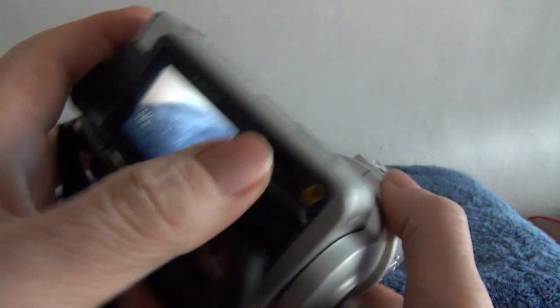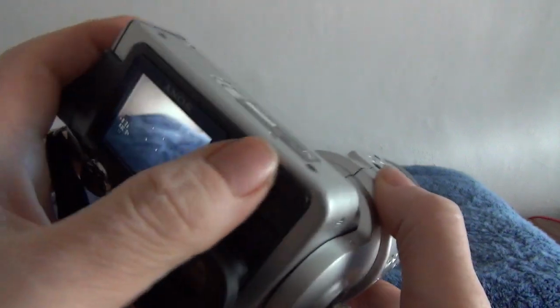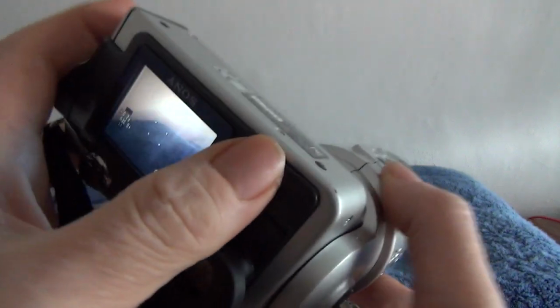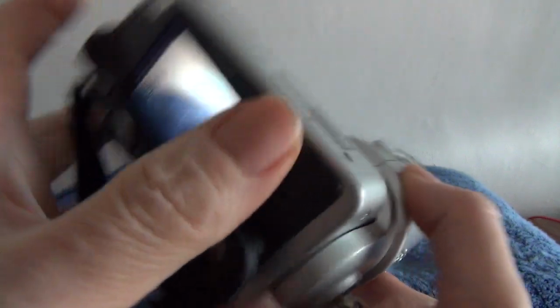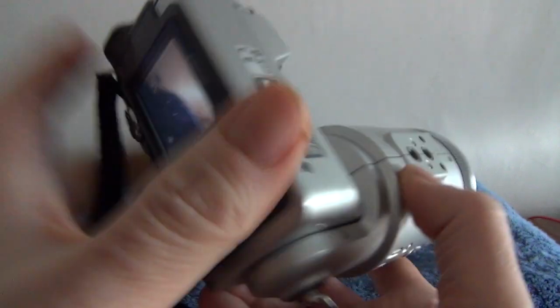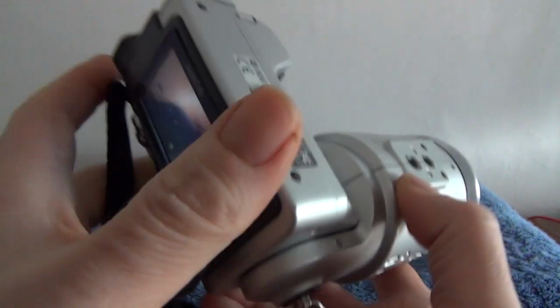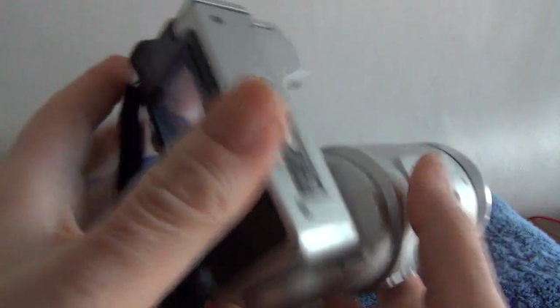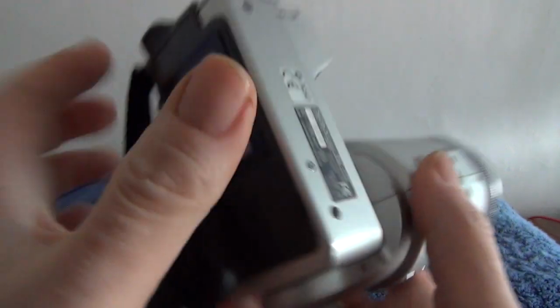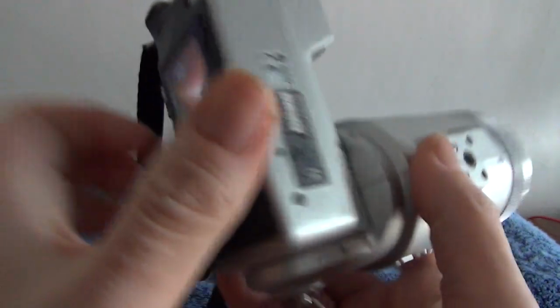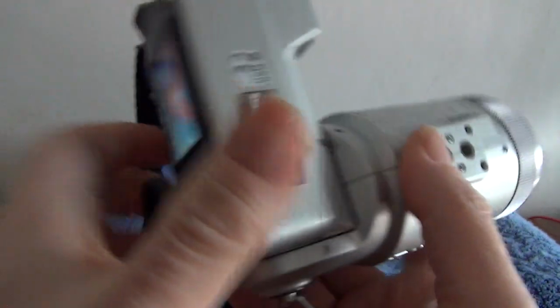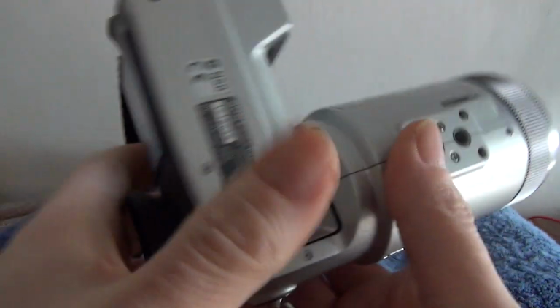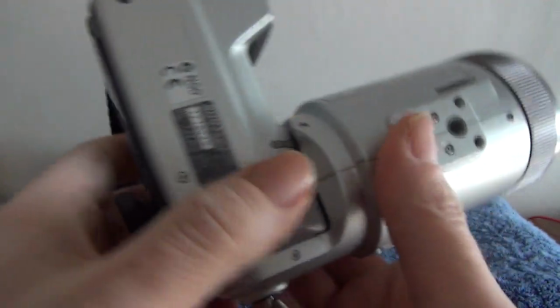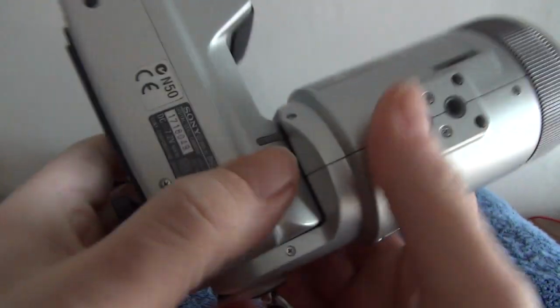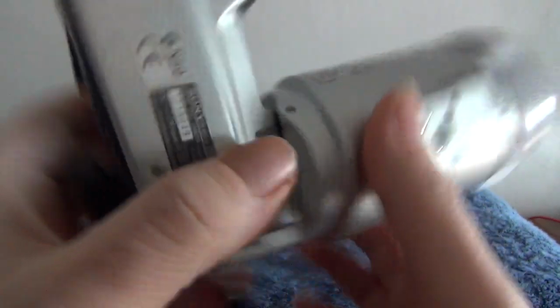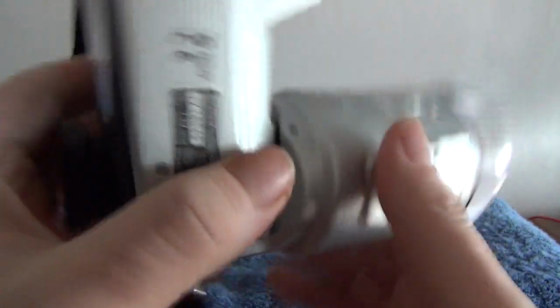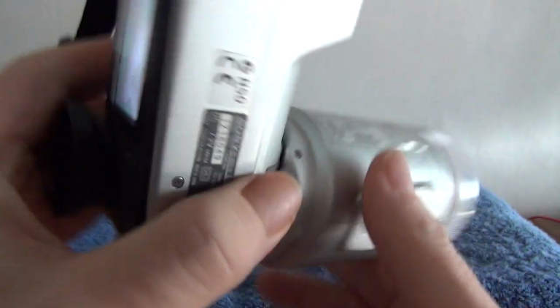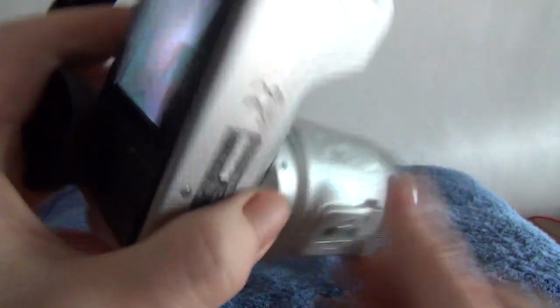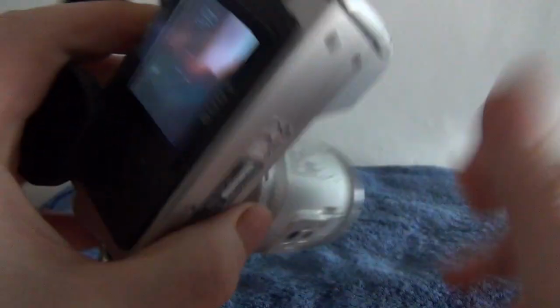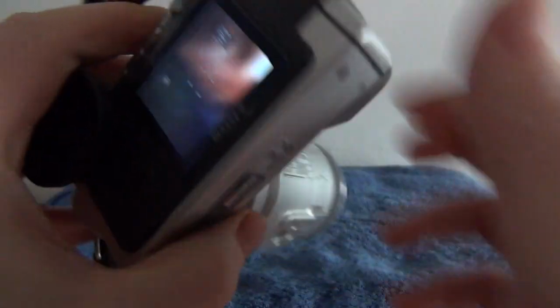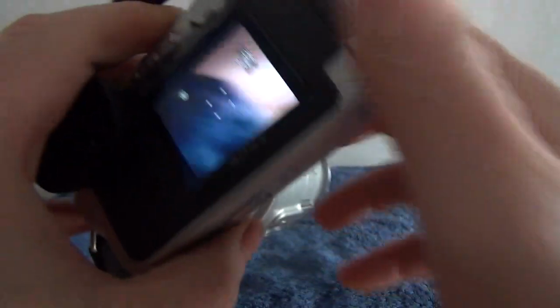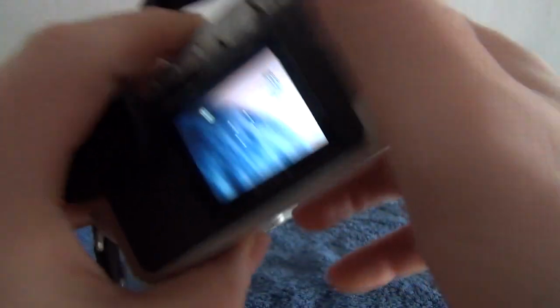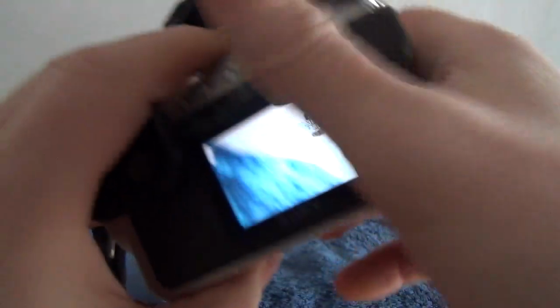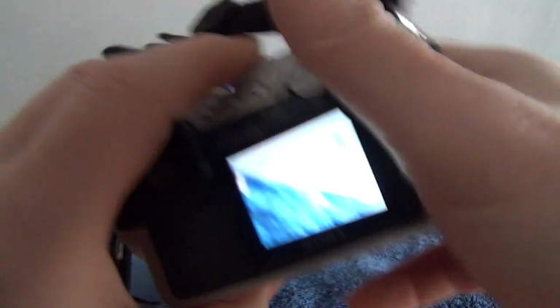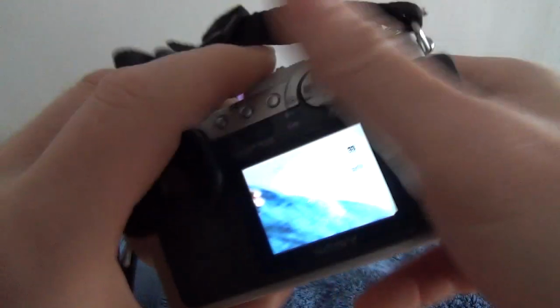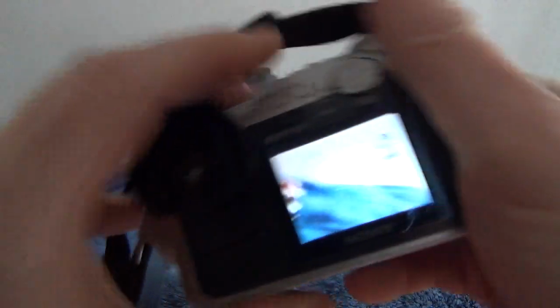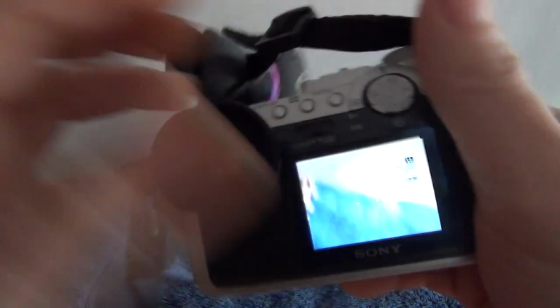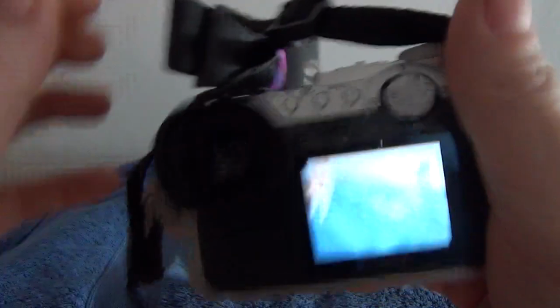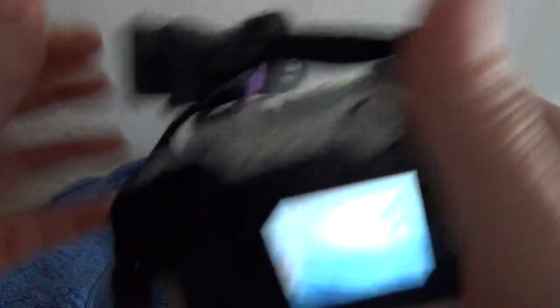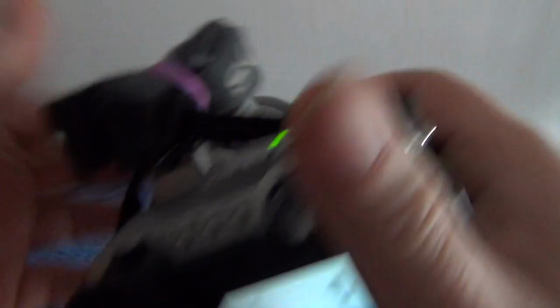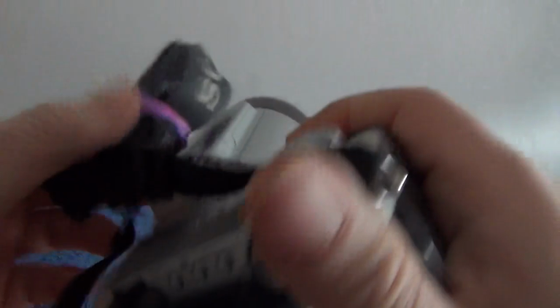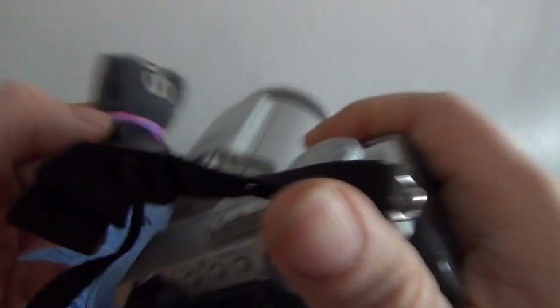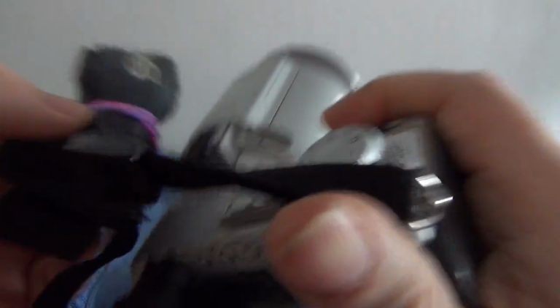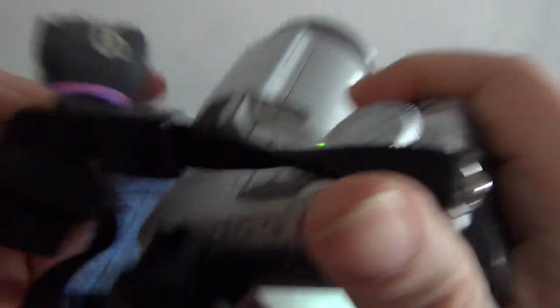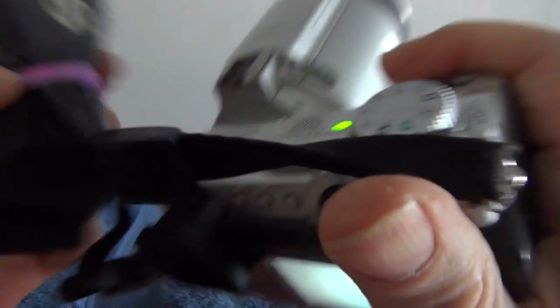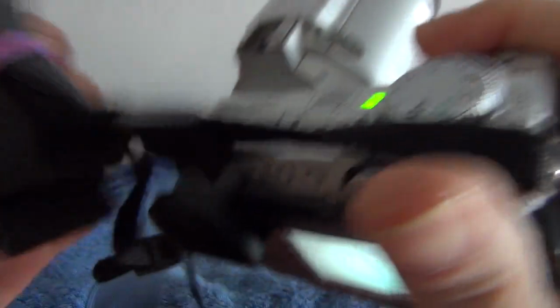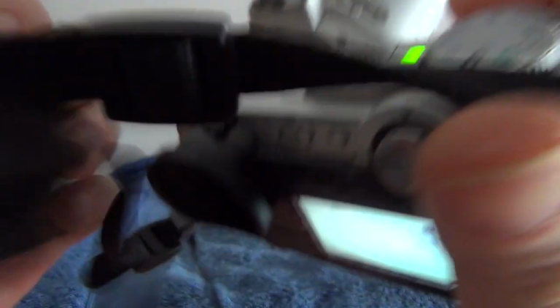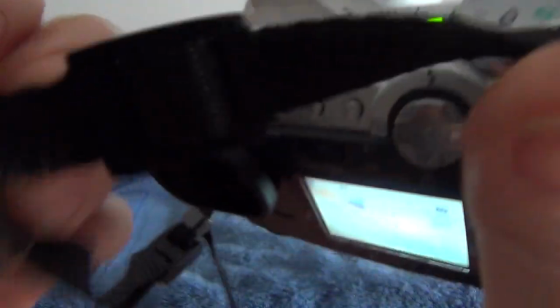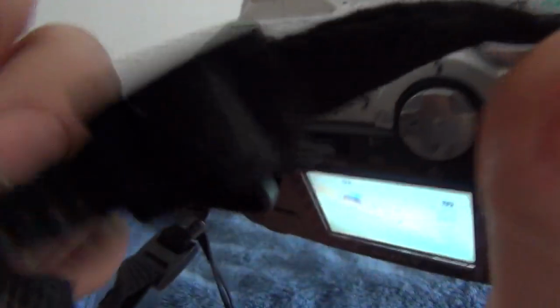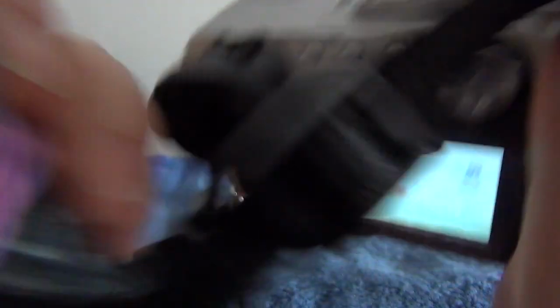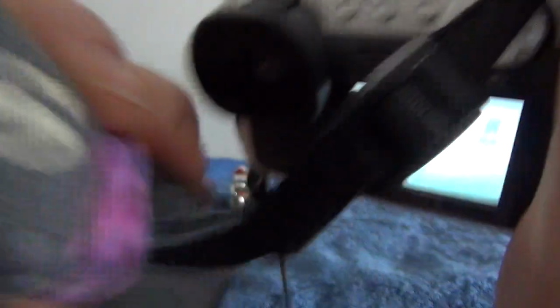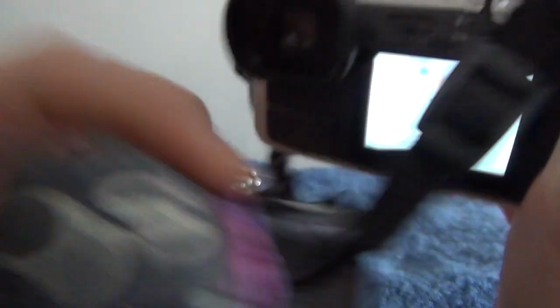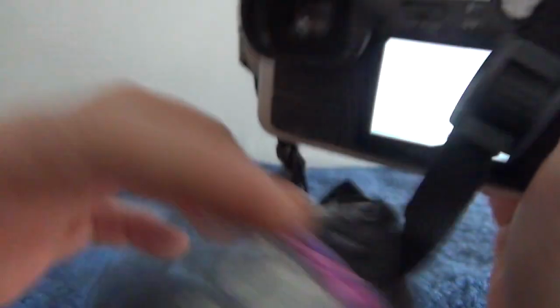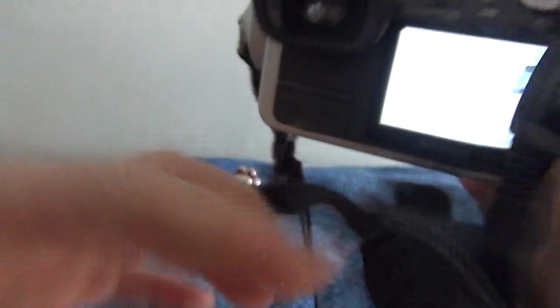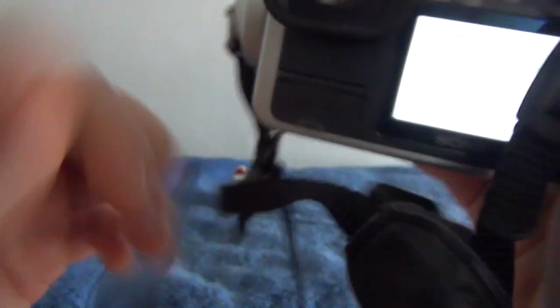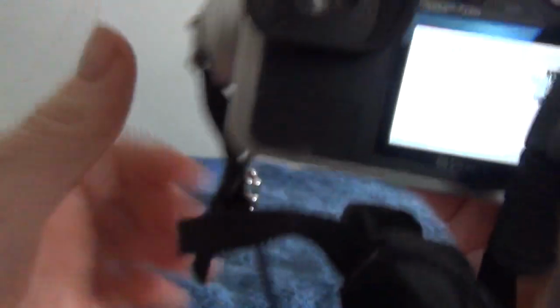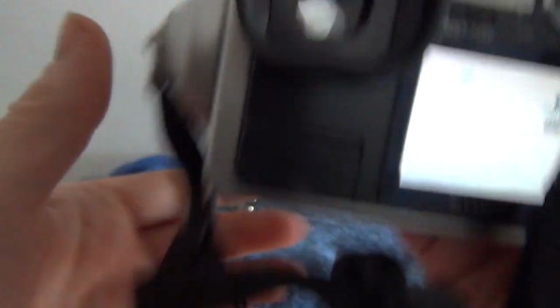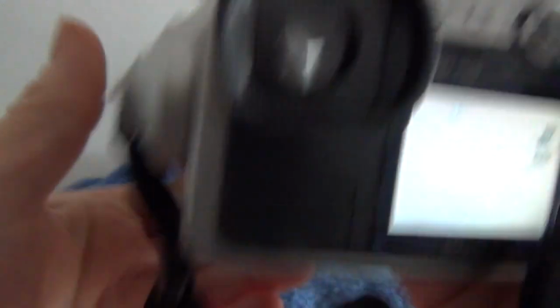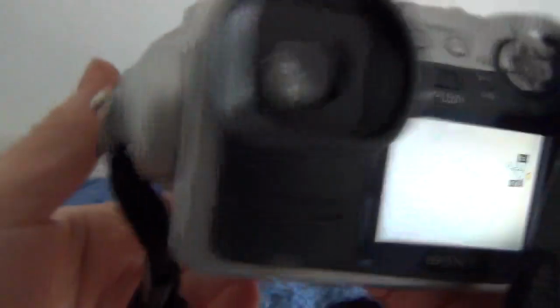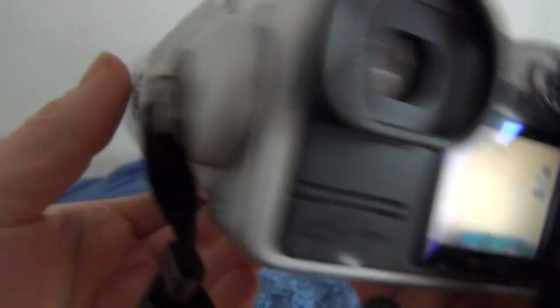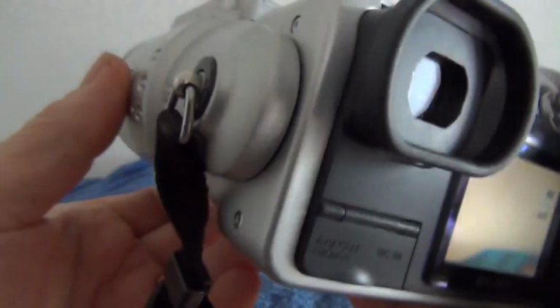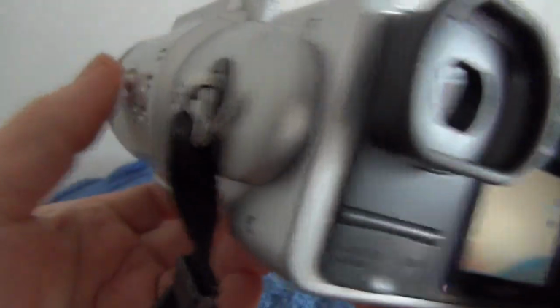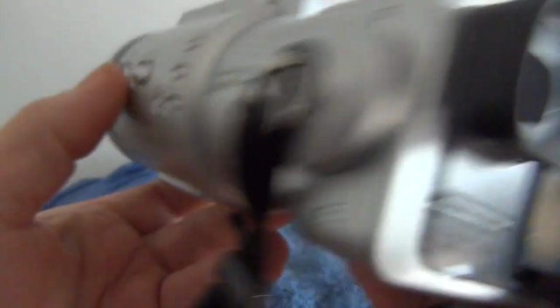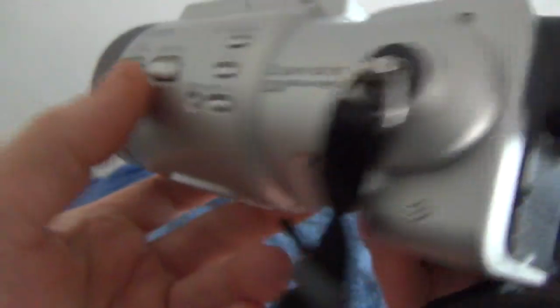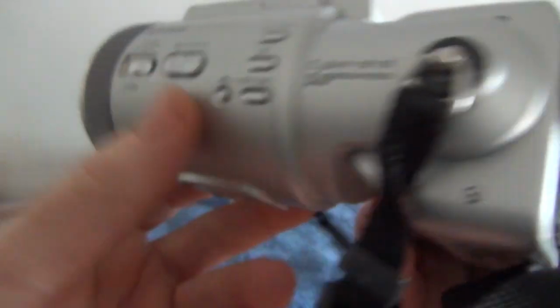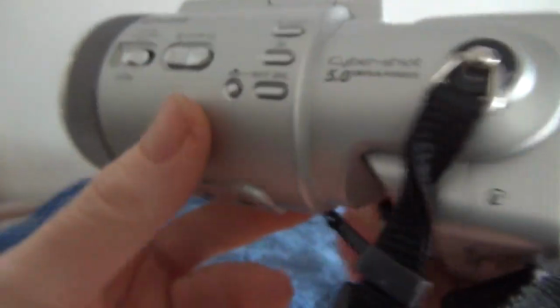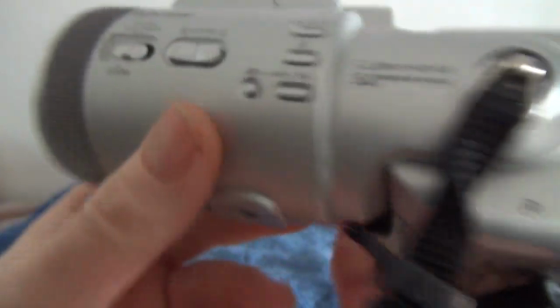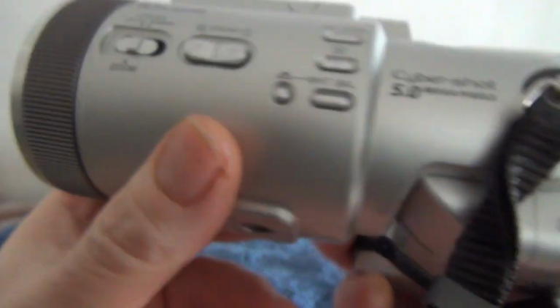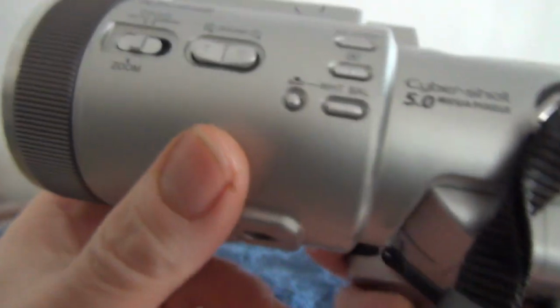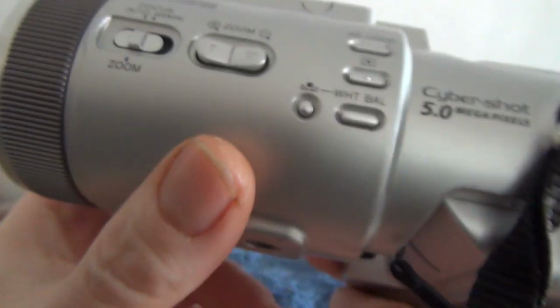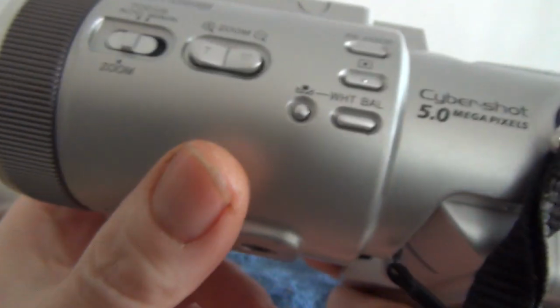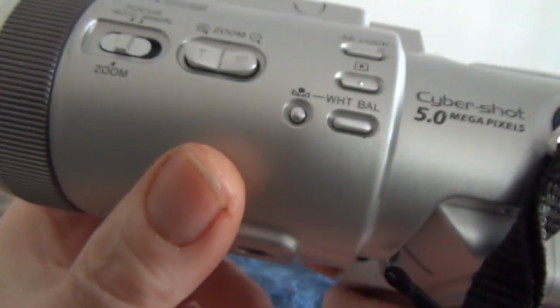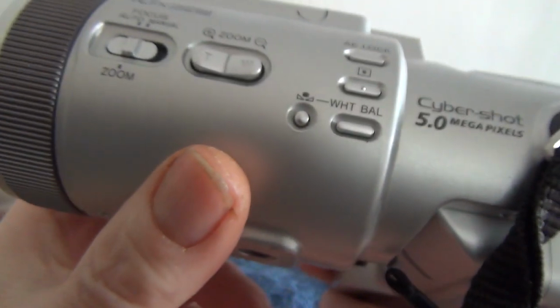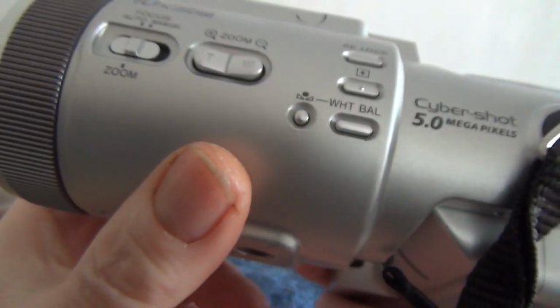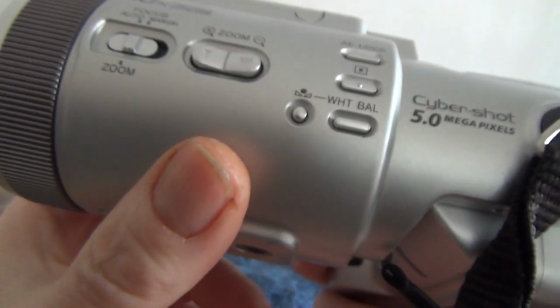If you're into collecting old digital cameras, I'm sure this would make an ideal addition to your collection.